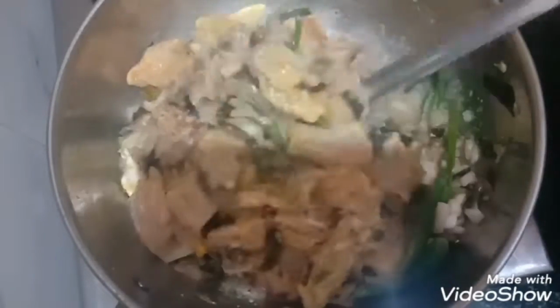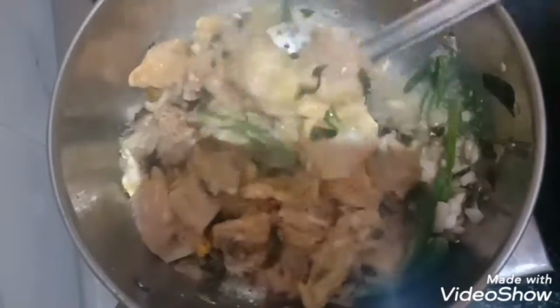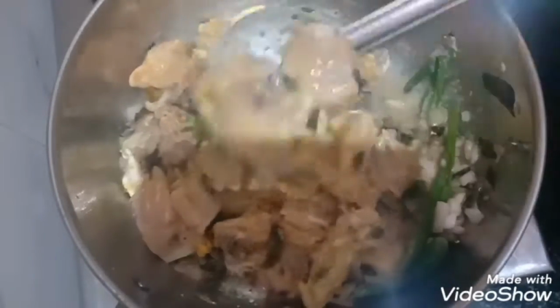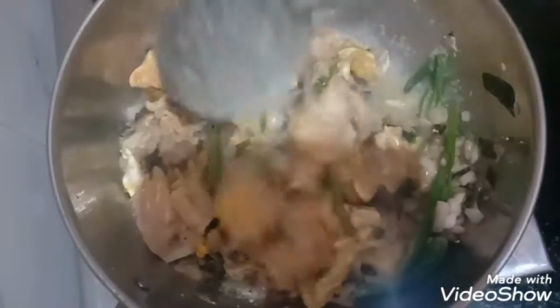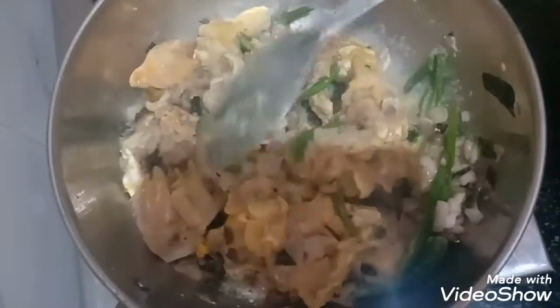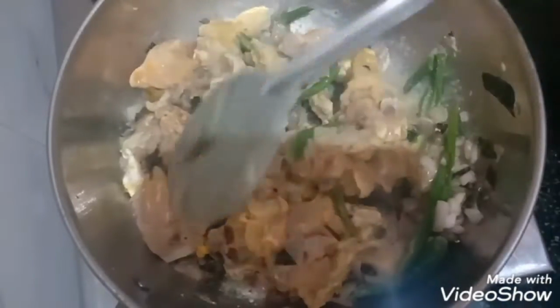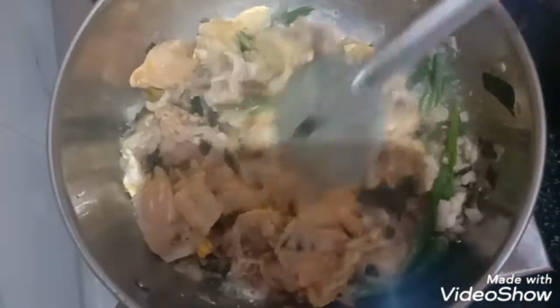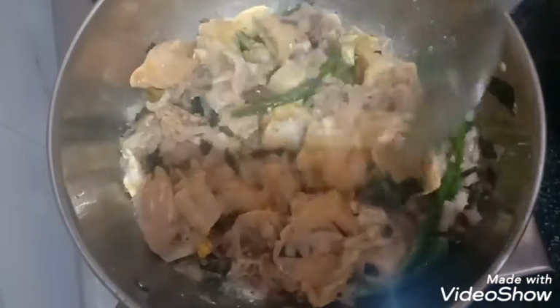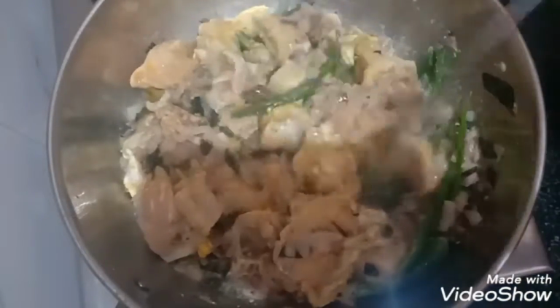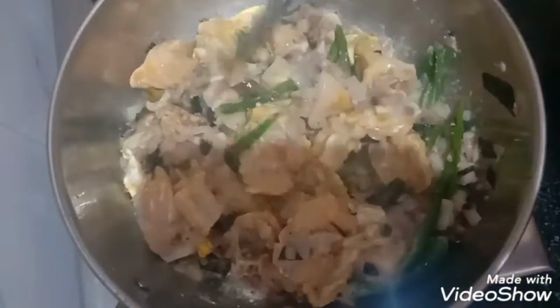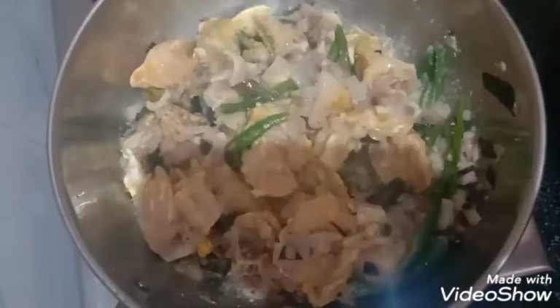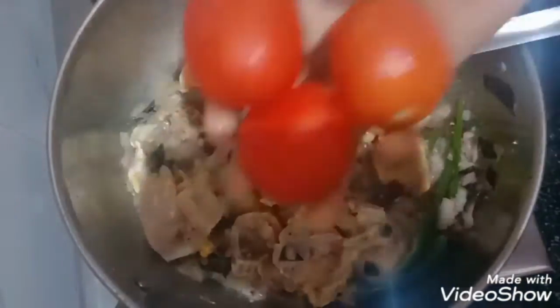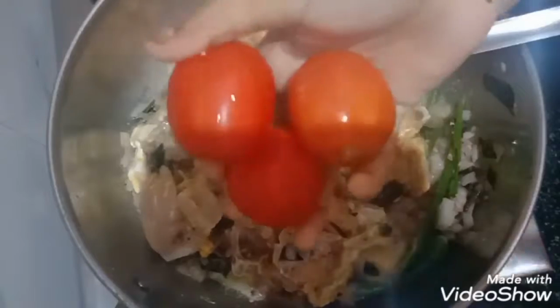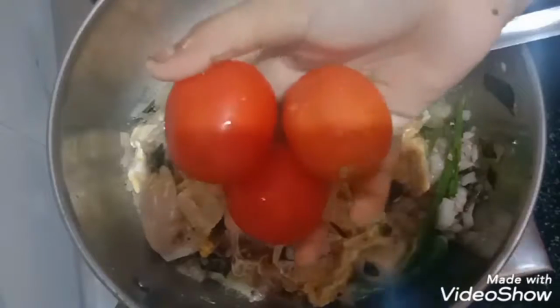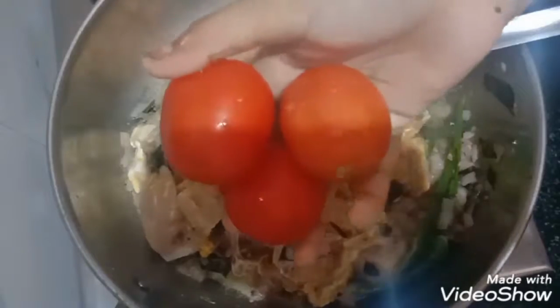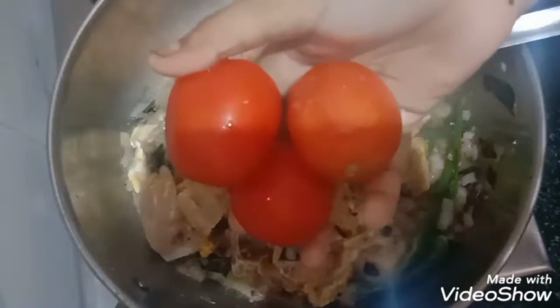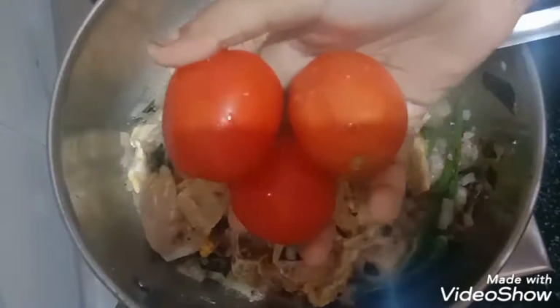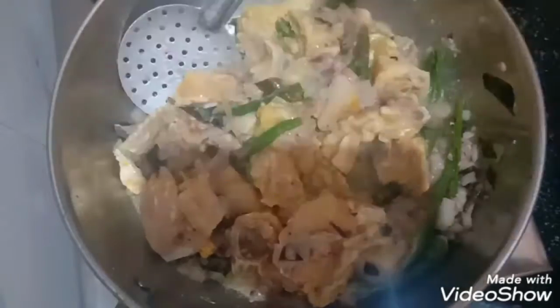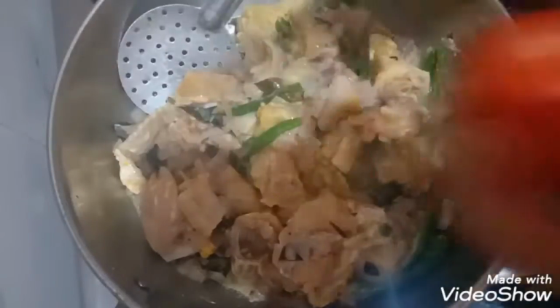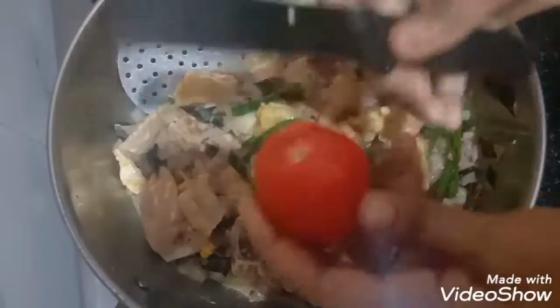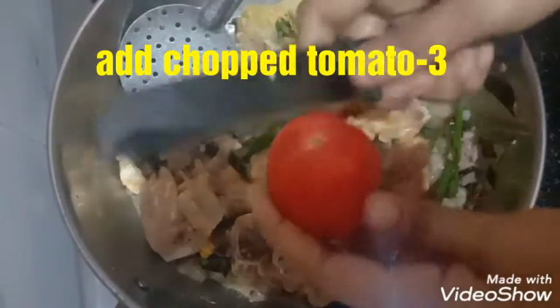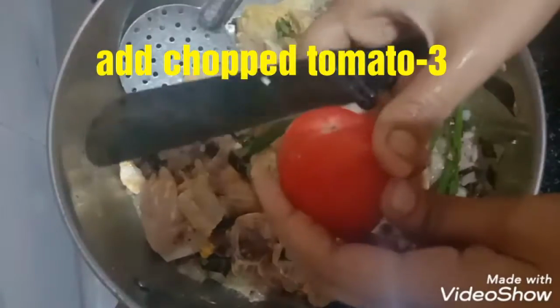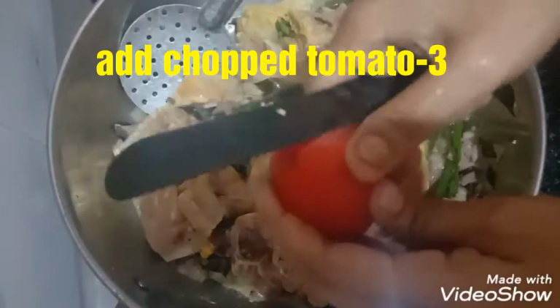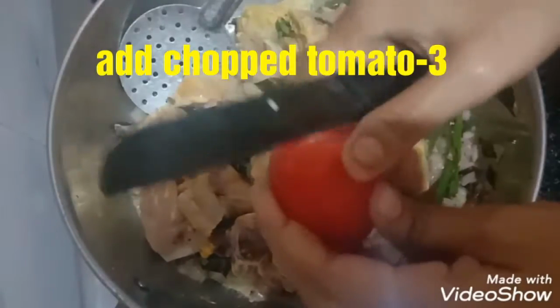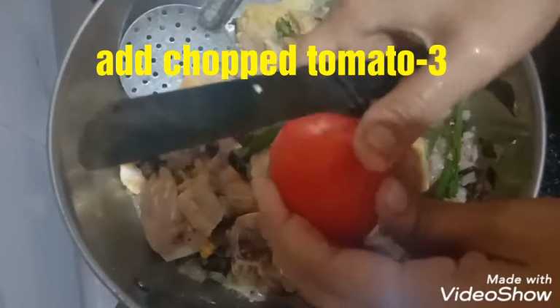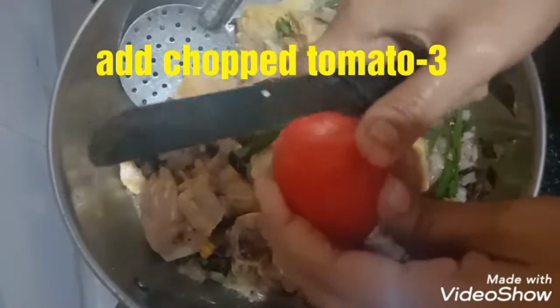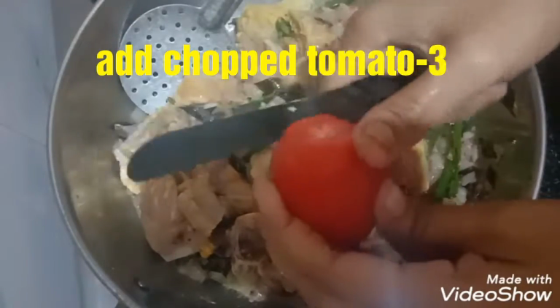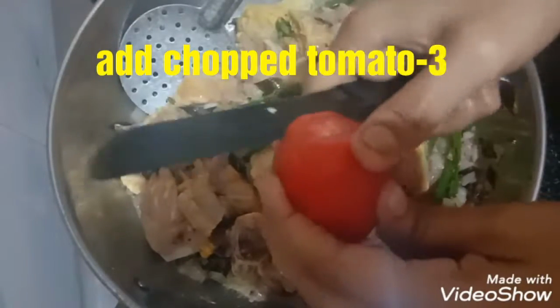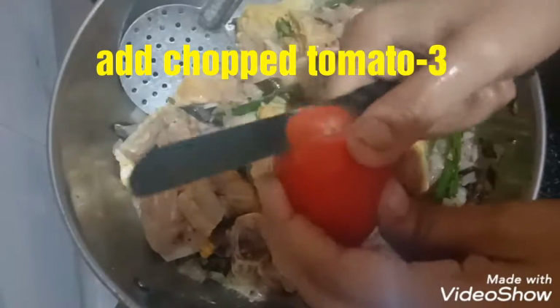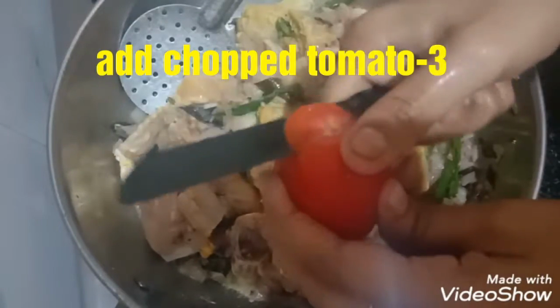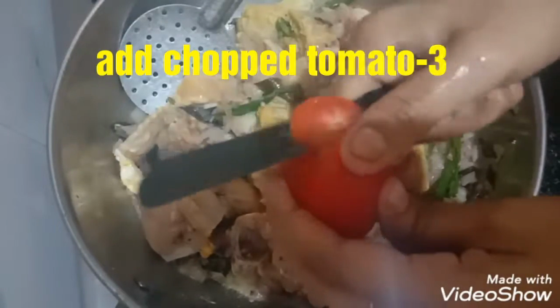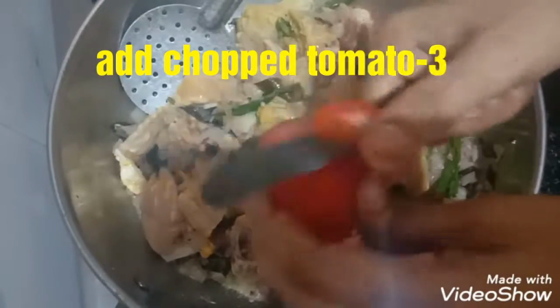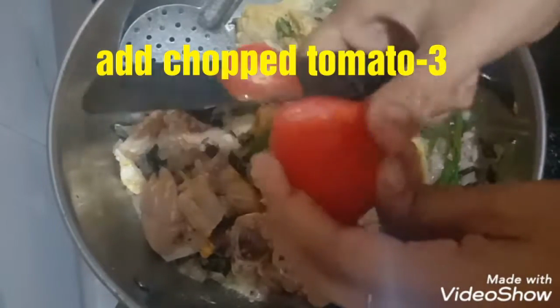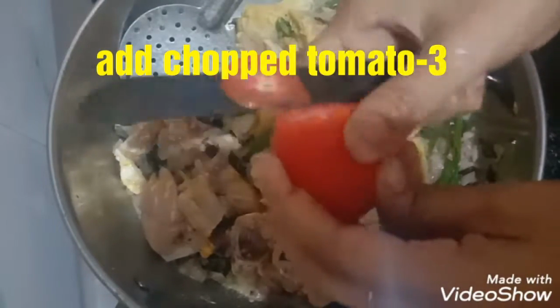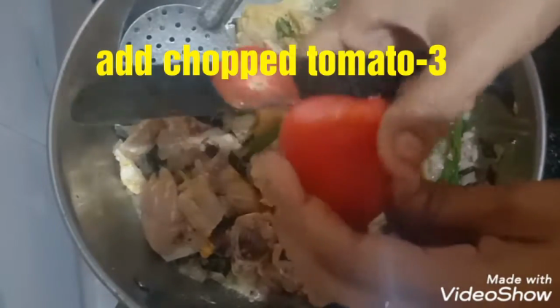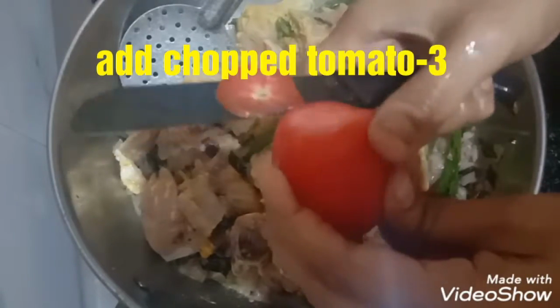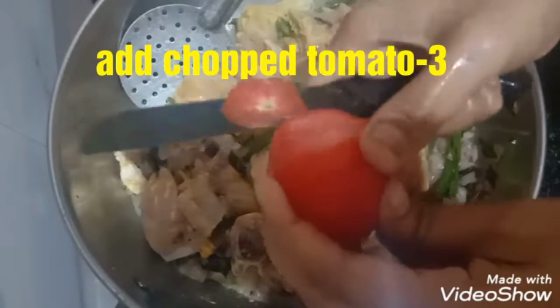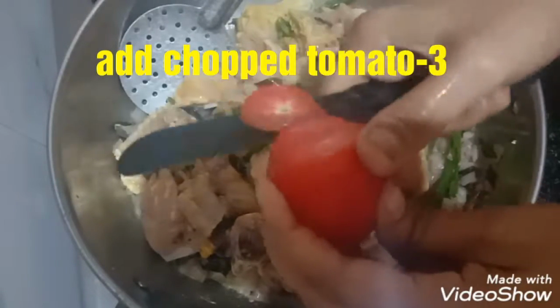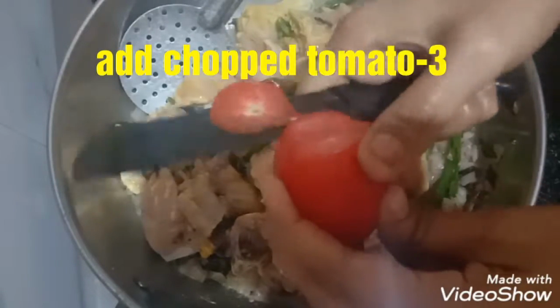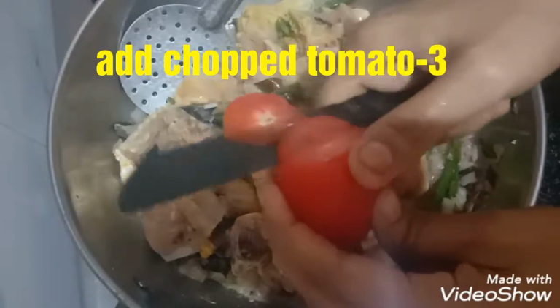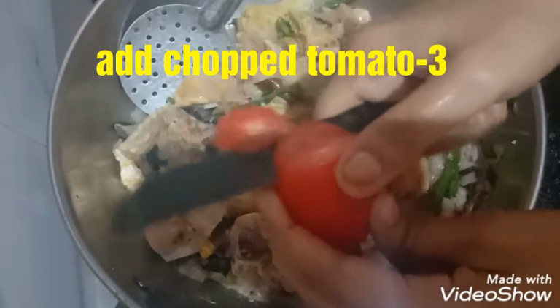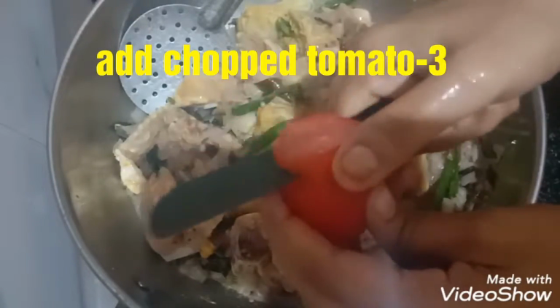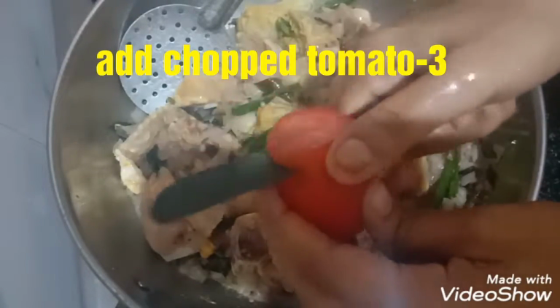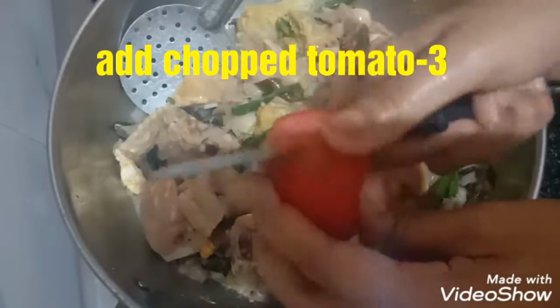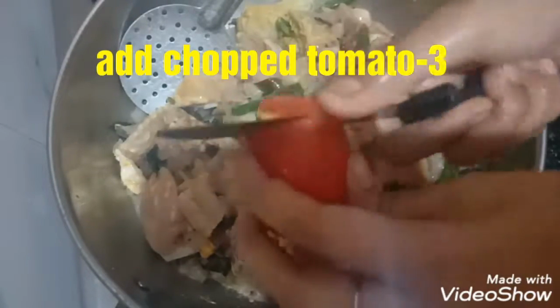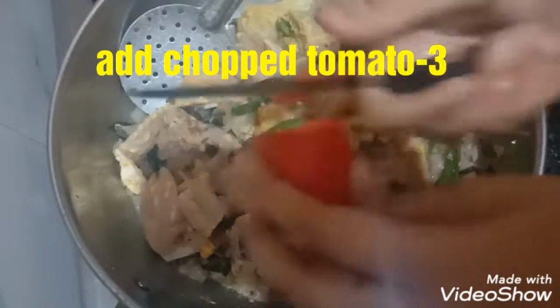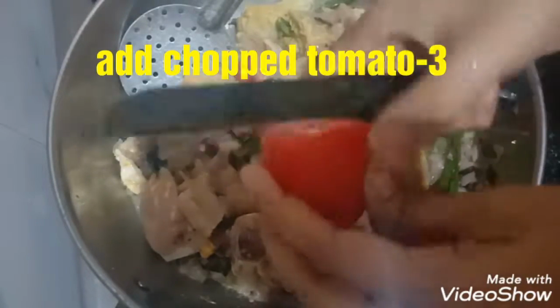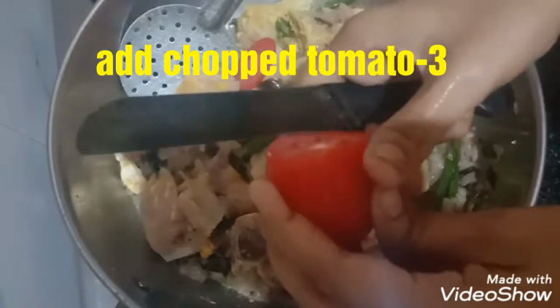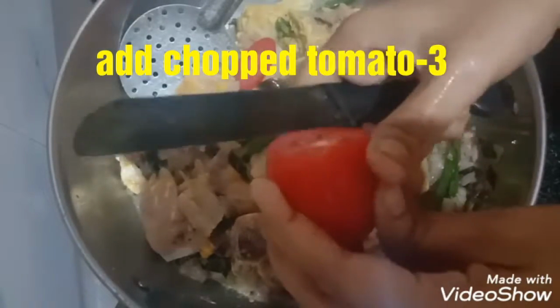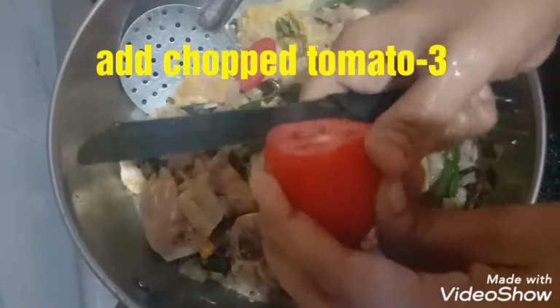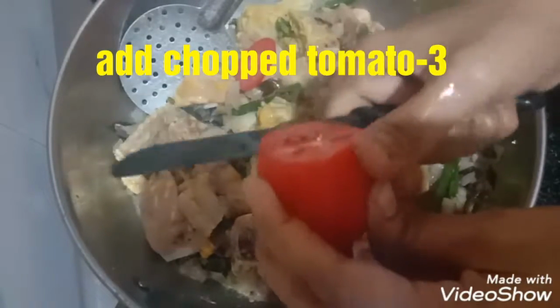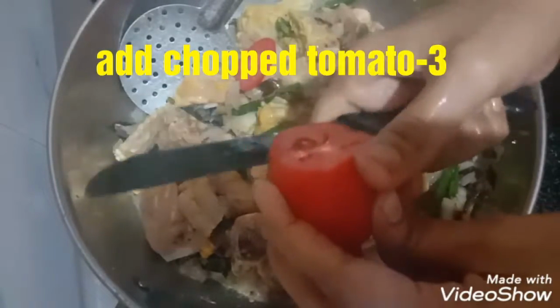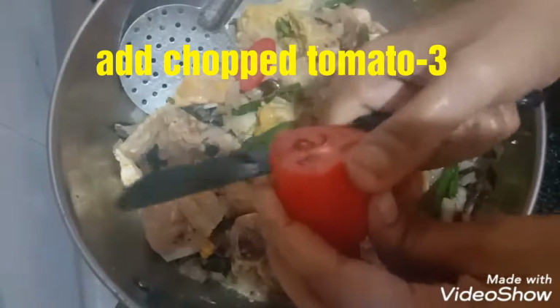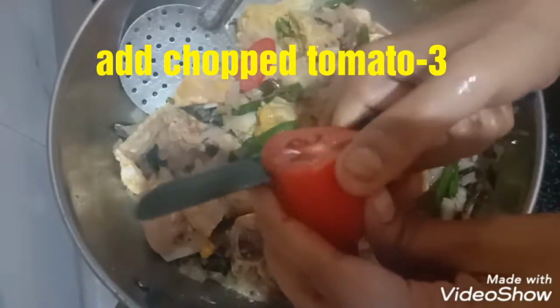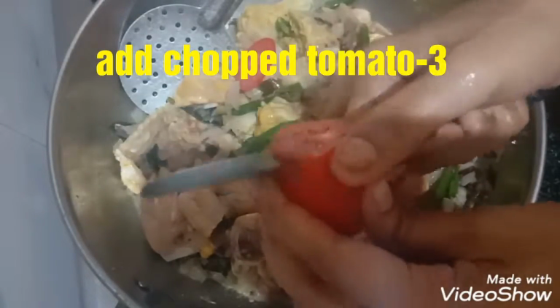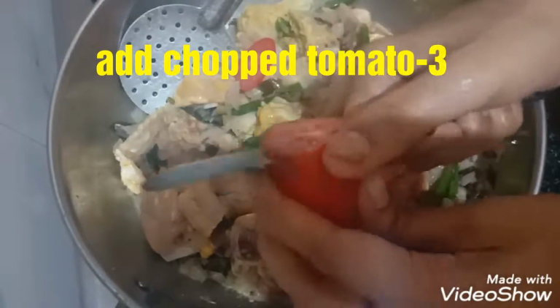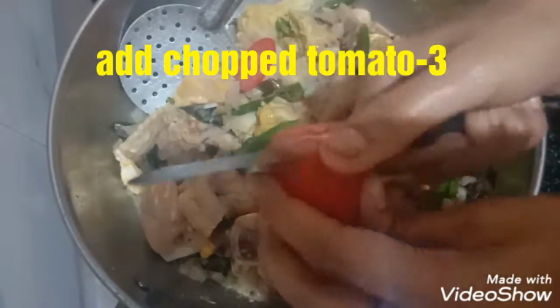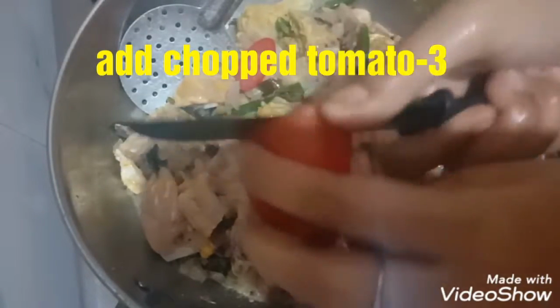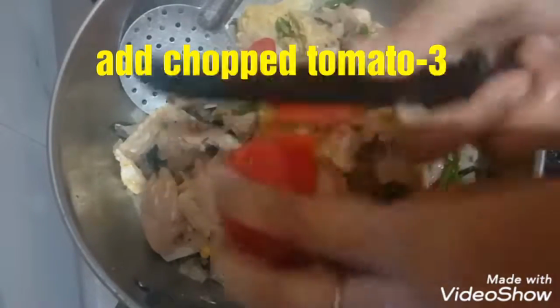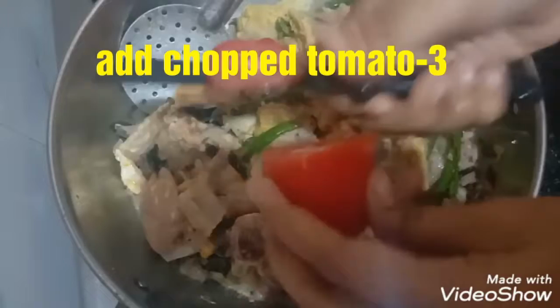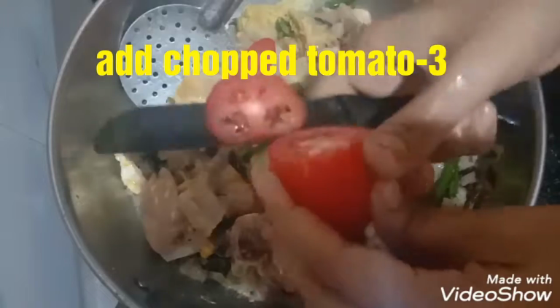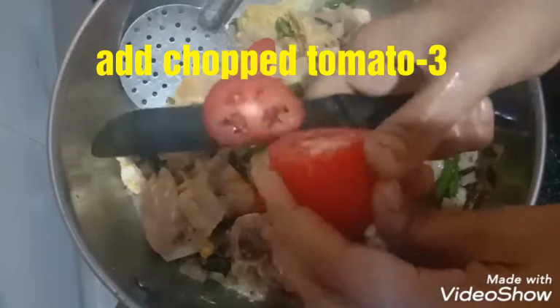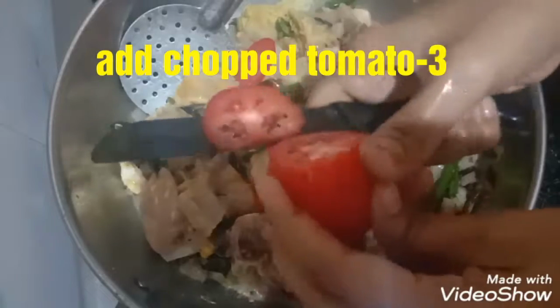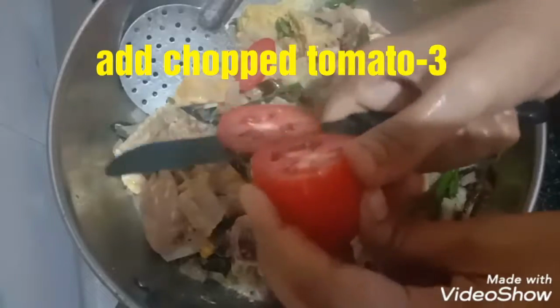Now add 3 finely chopped tomatoes and saute well on high flame.